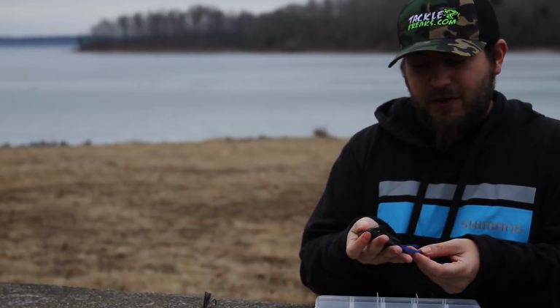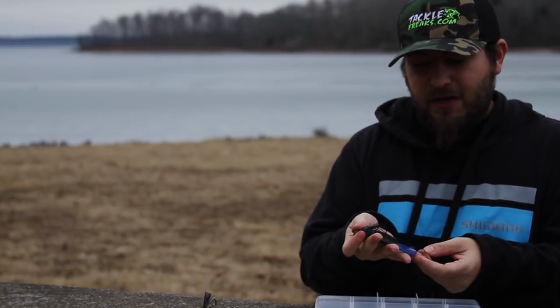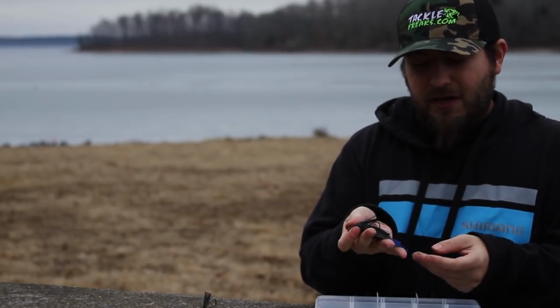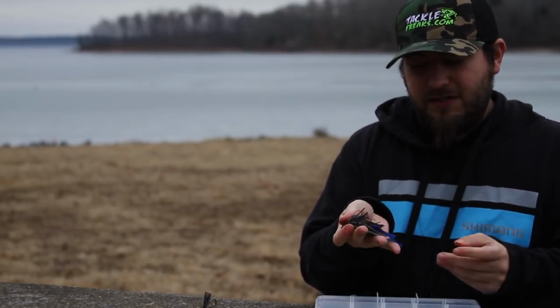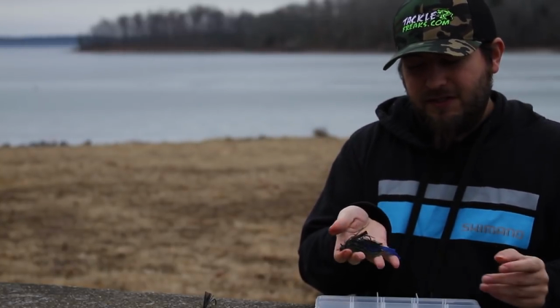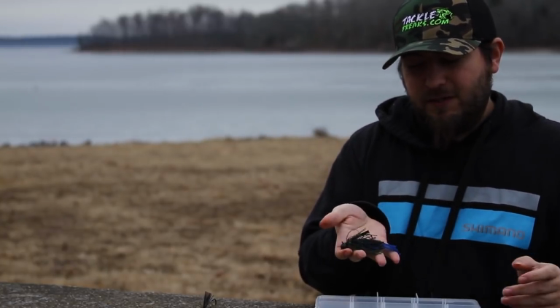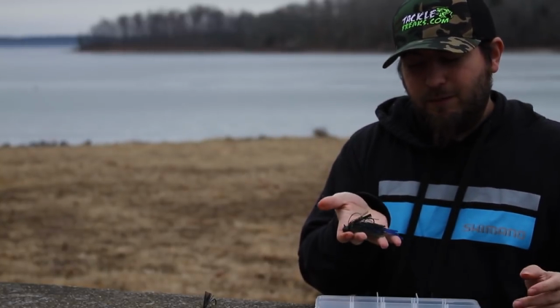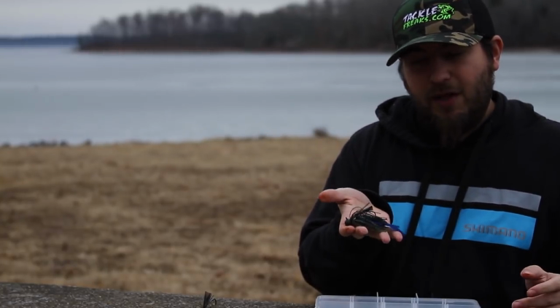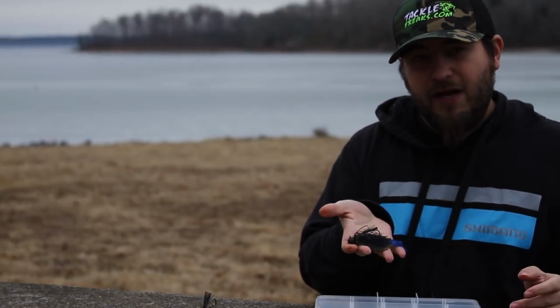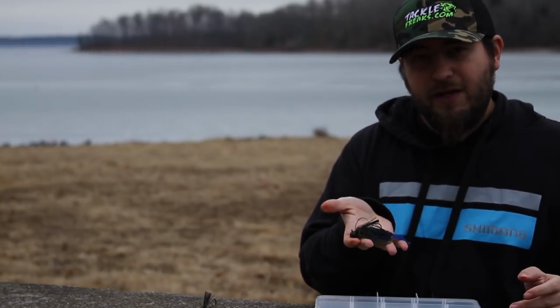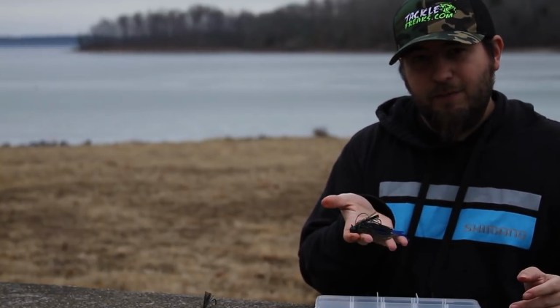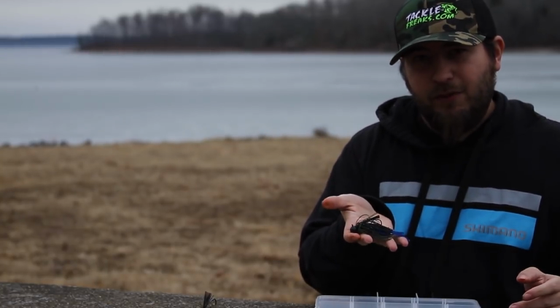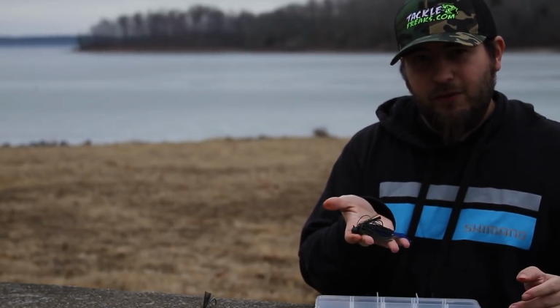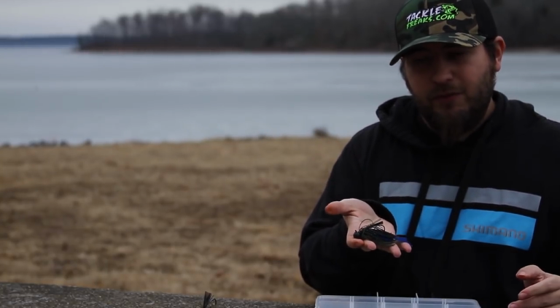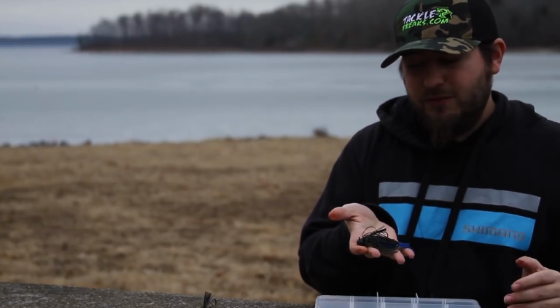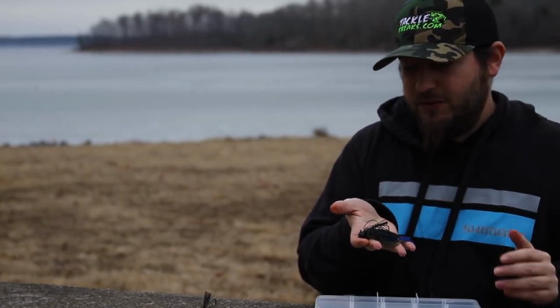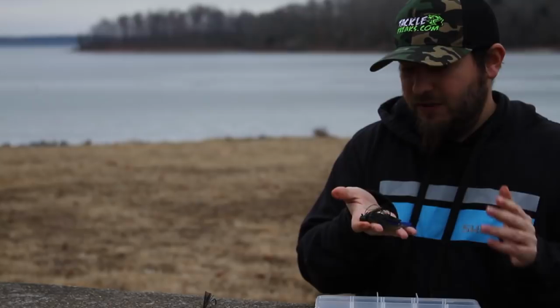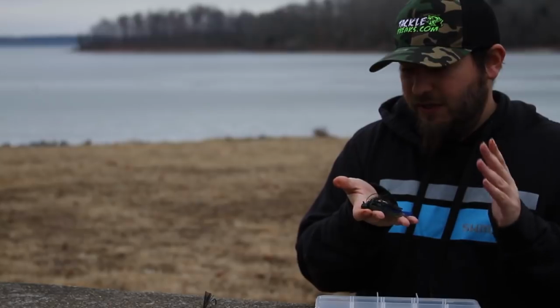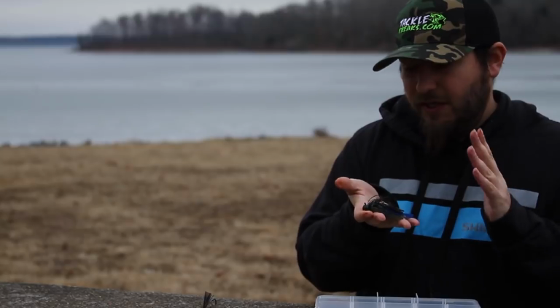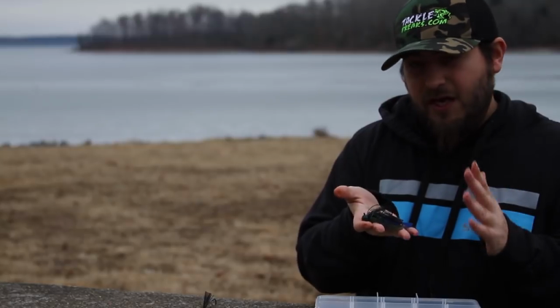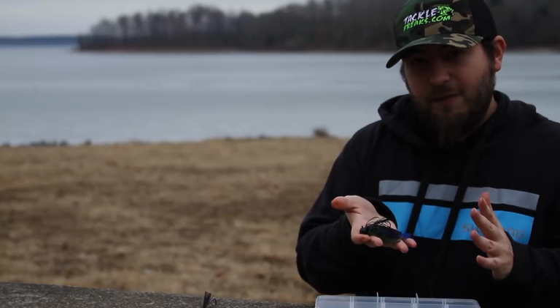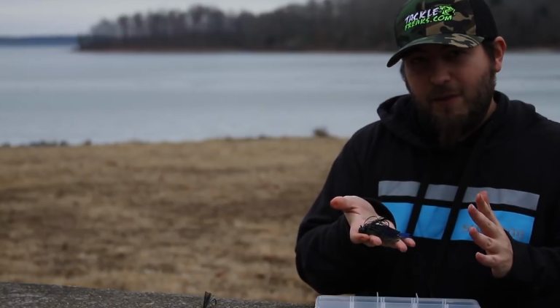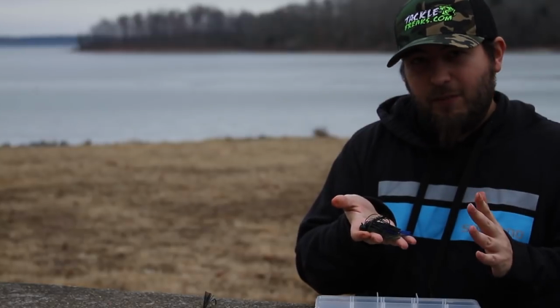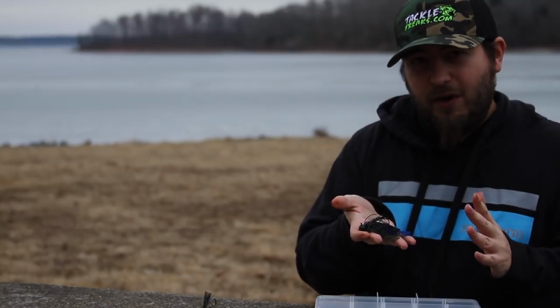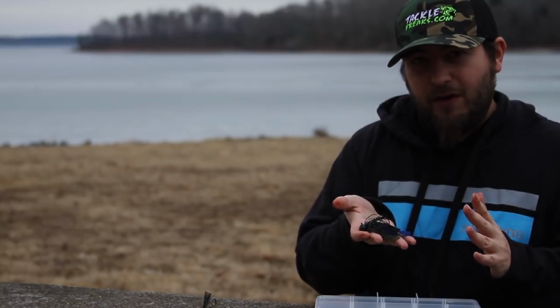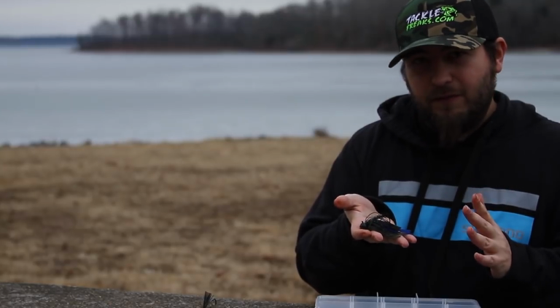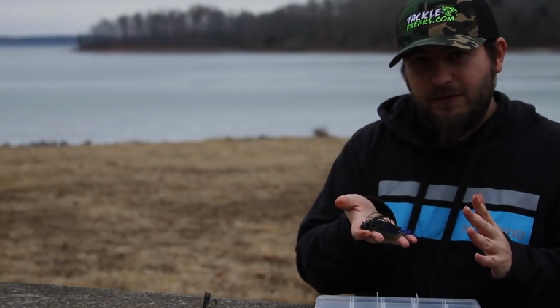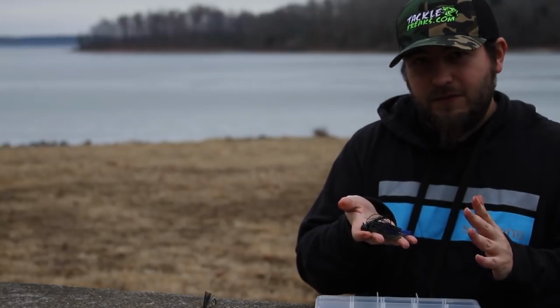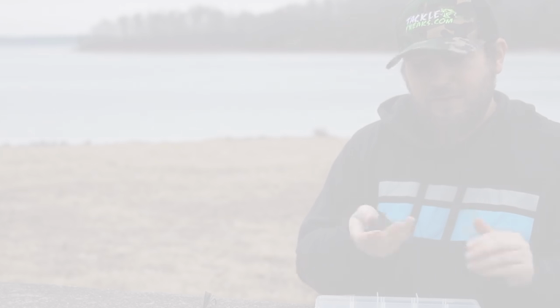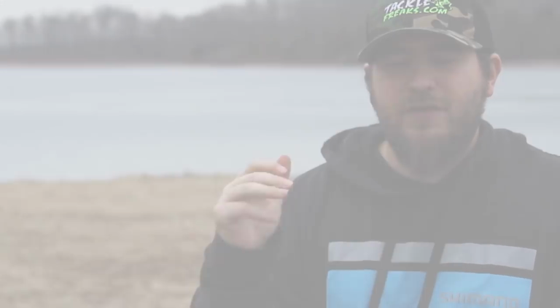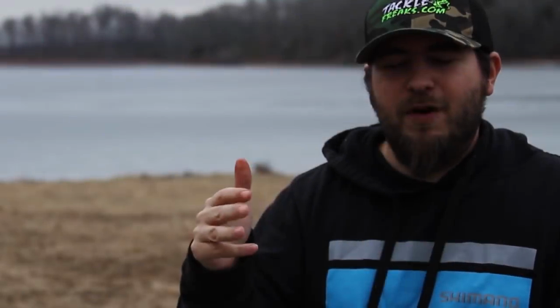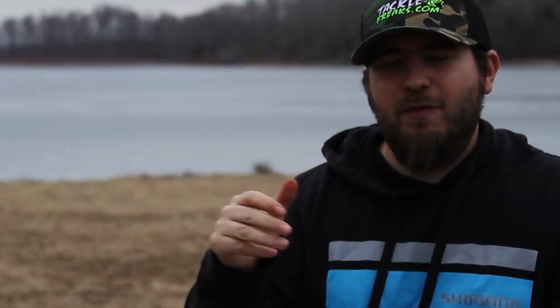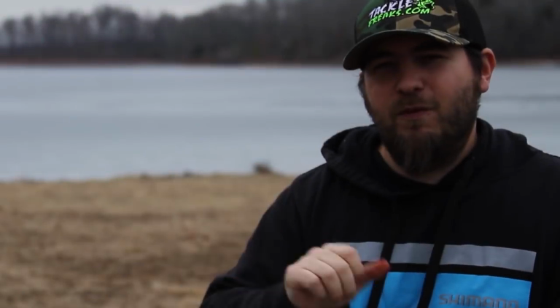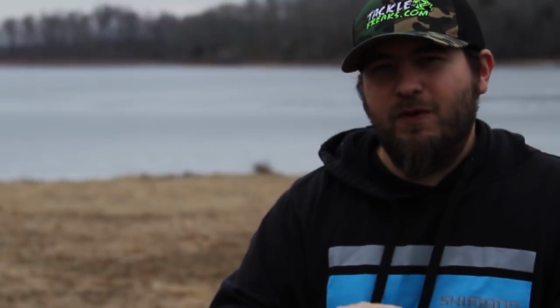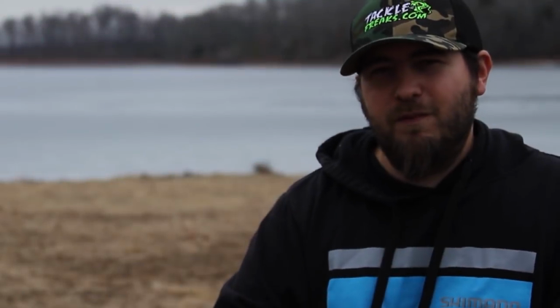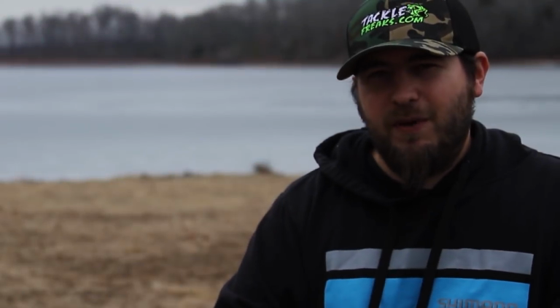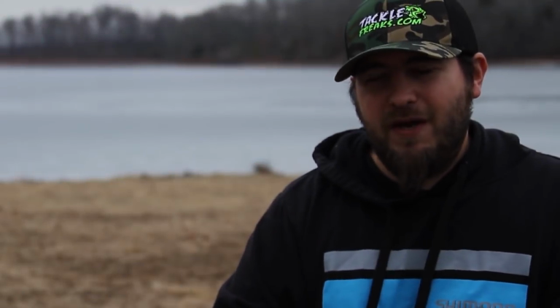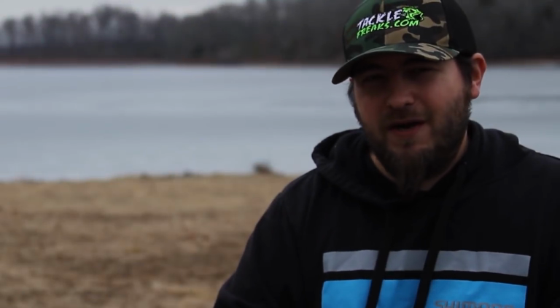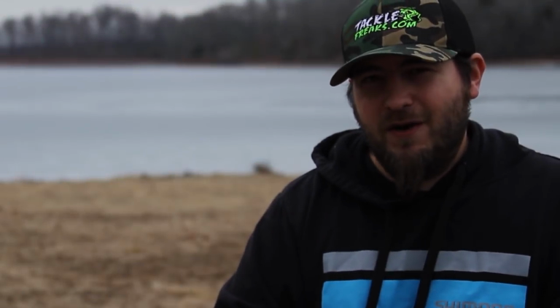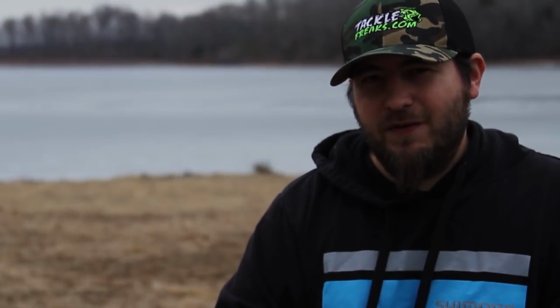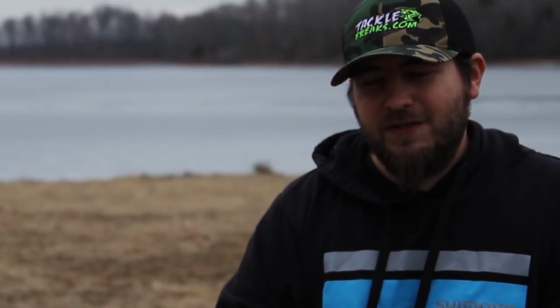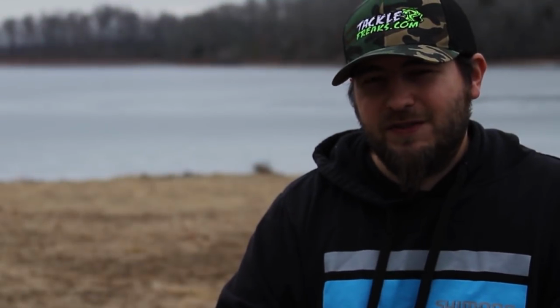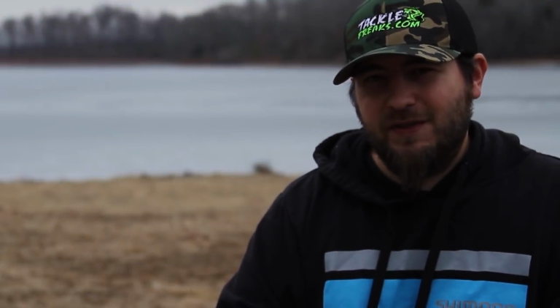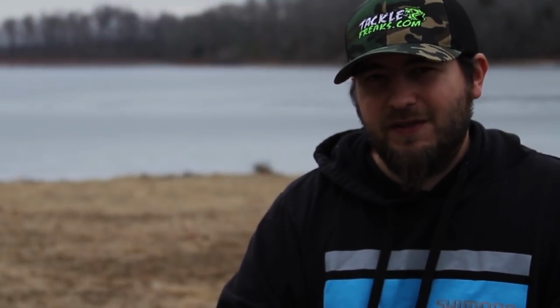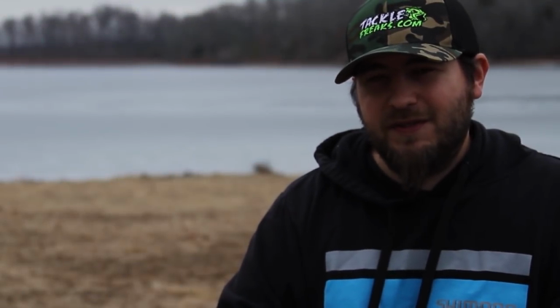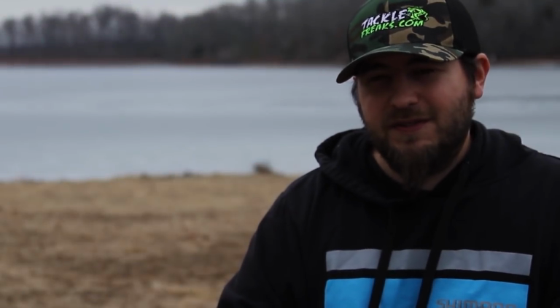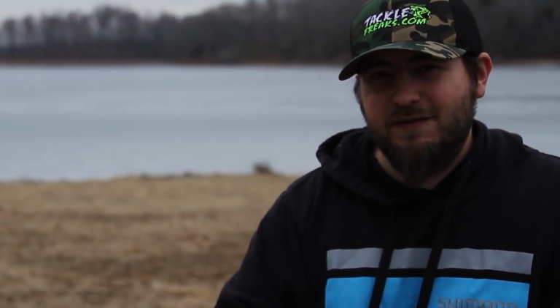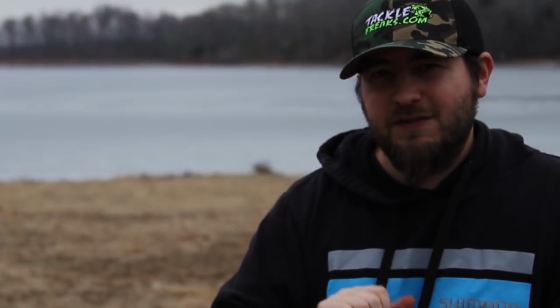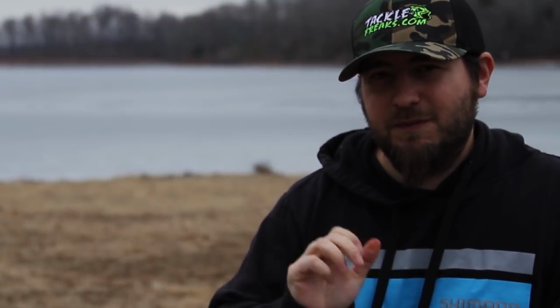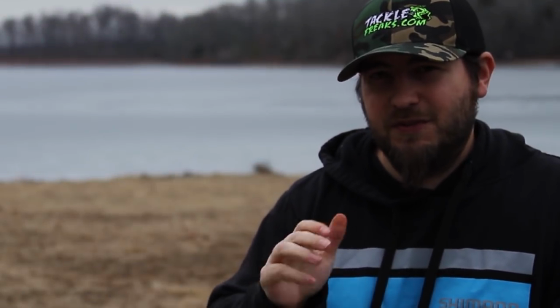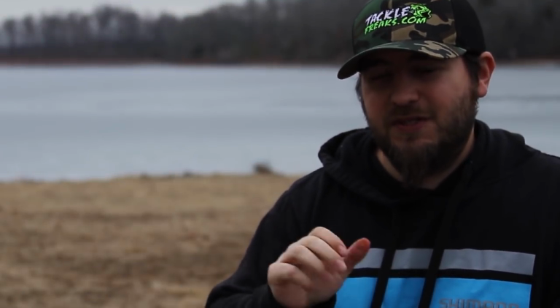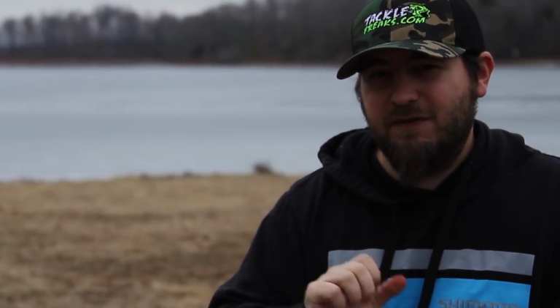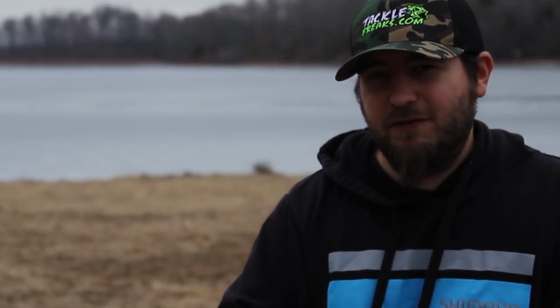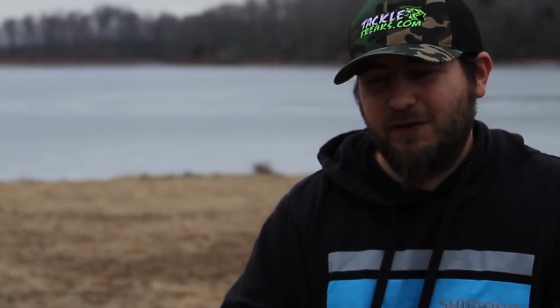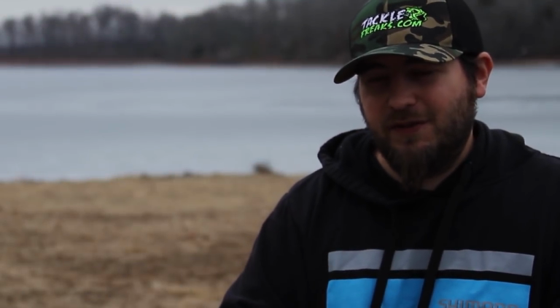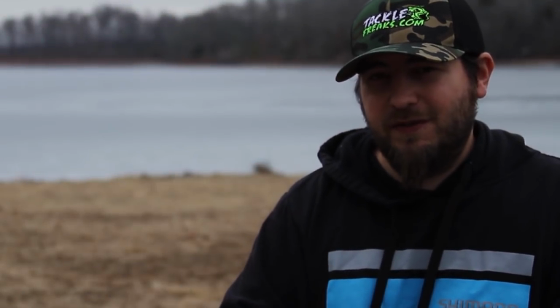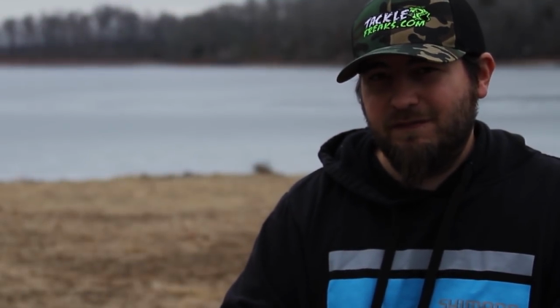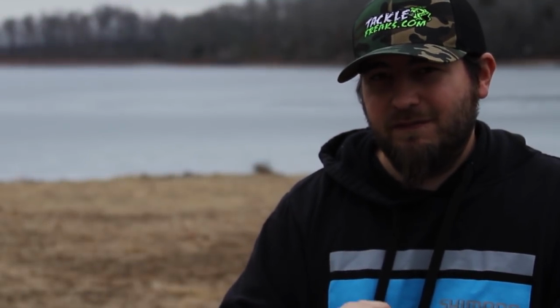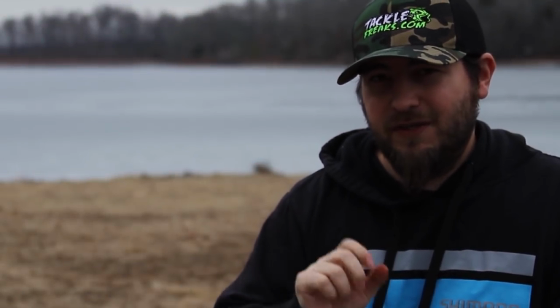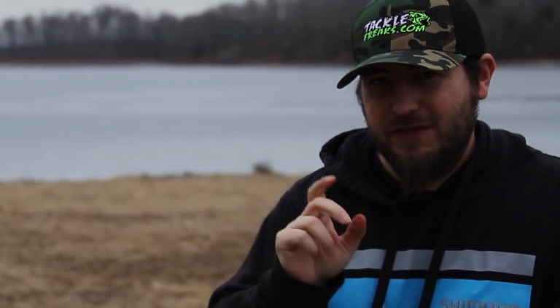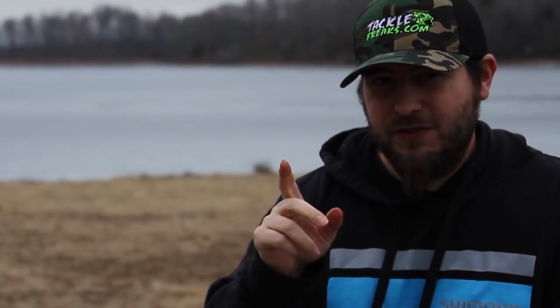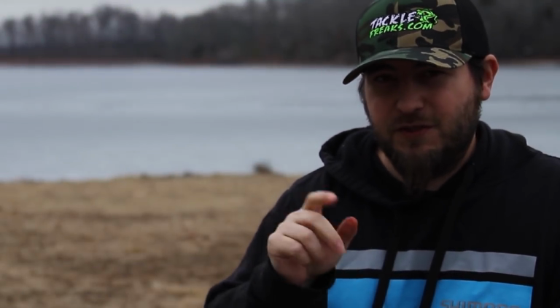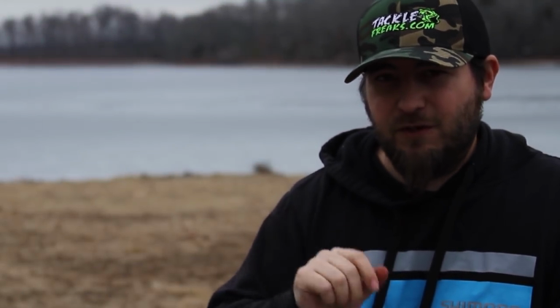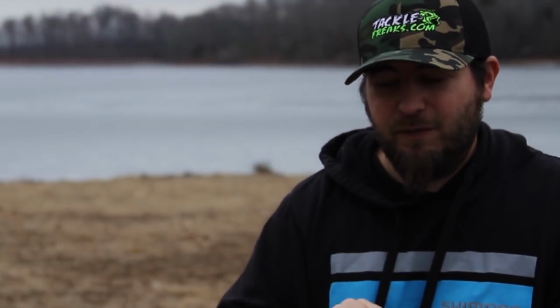Another jig I like is the Dirty Jigs football jig with a Strike King Rage Bug on the back in green pumpkin black and blue — I believe this is called Okeechobee 420. I really like this color on overcast days in the winter. Keep it really simple: stick to black and blues and browns.